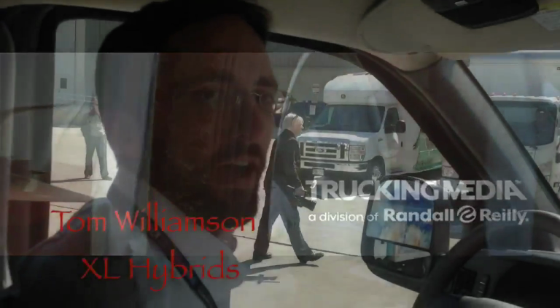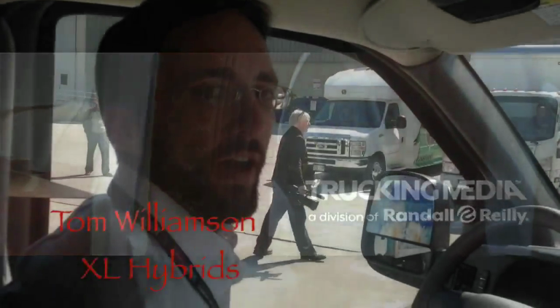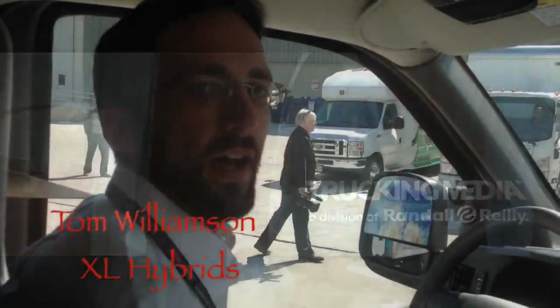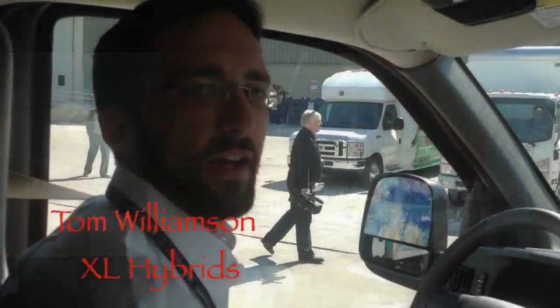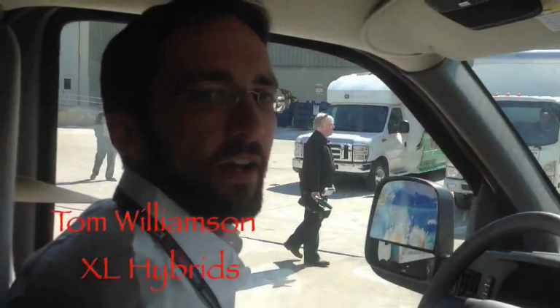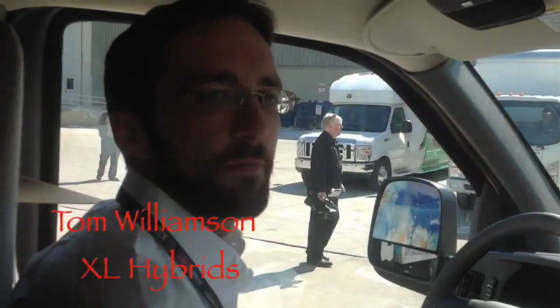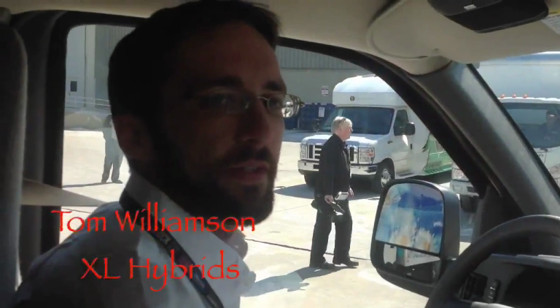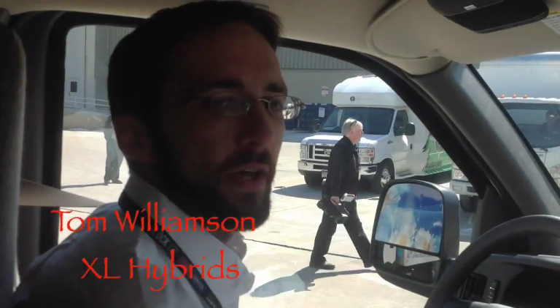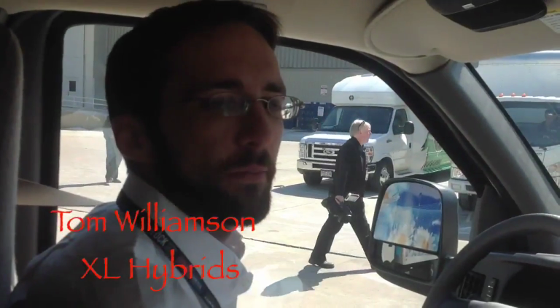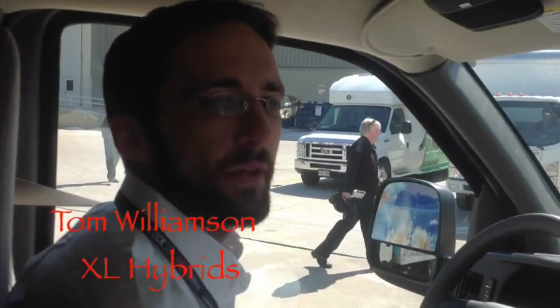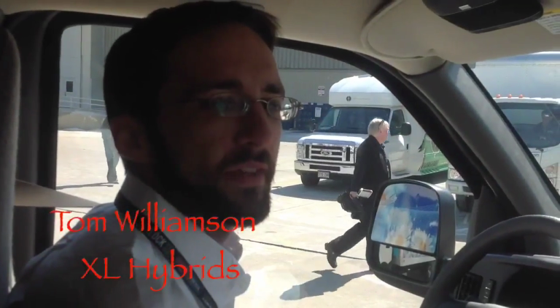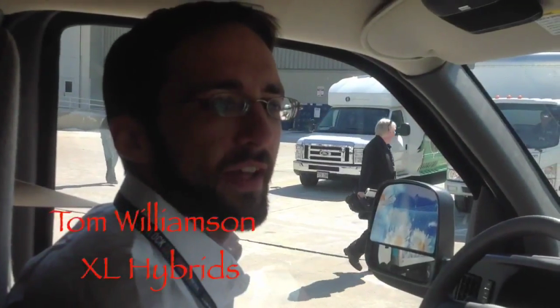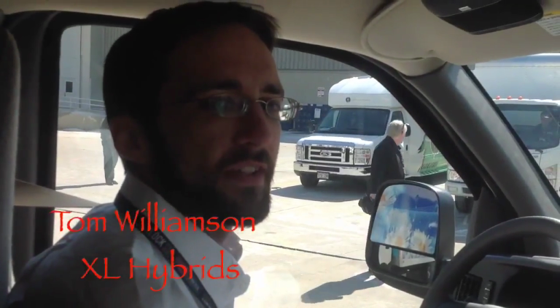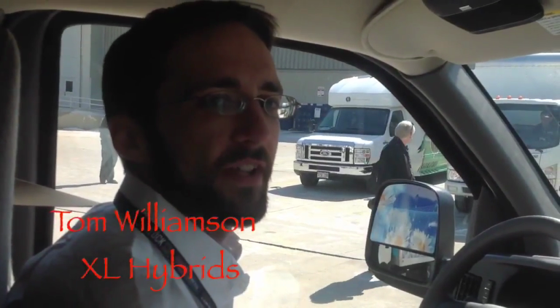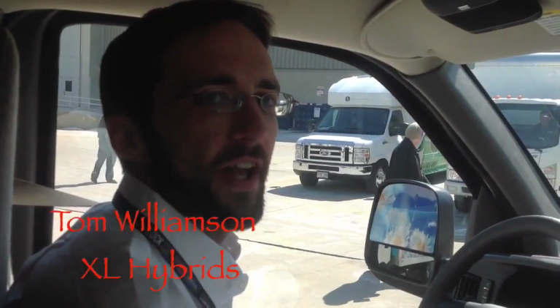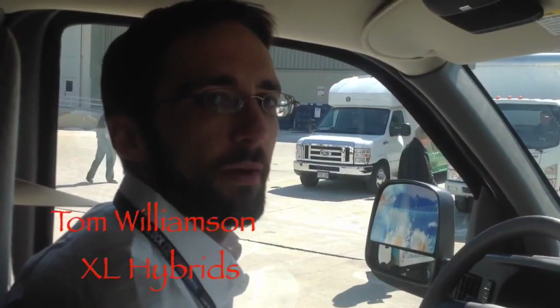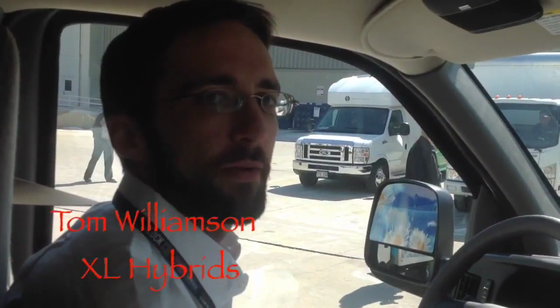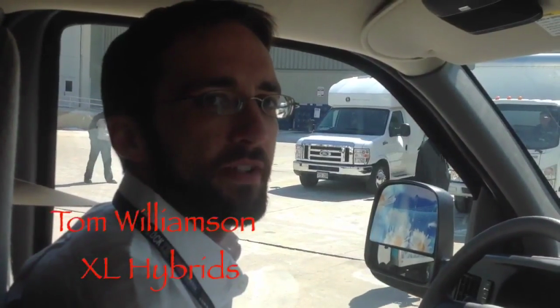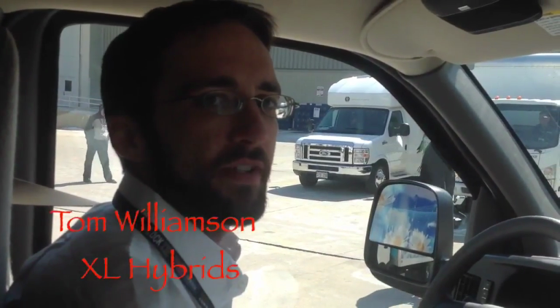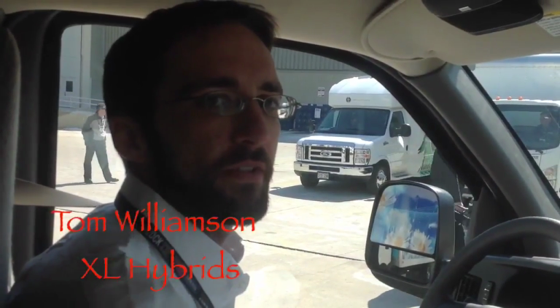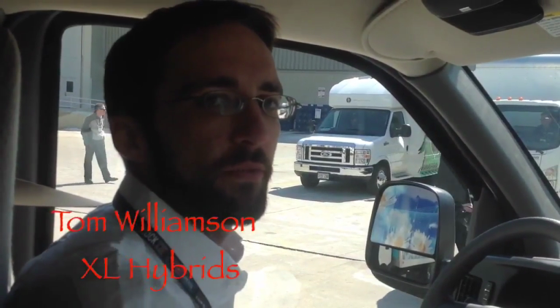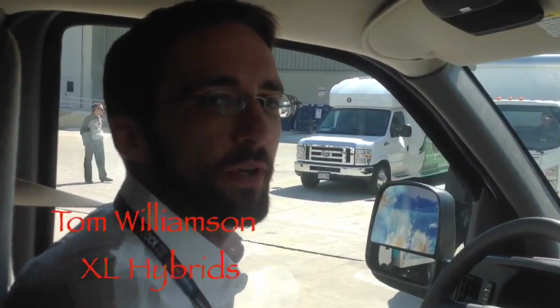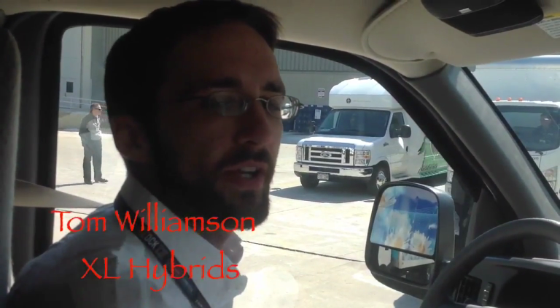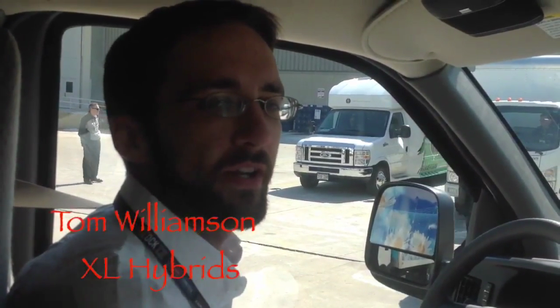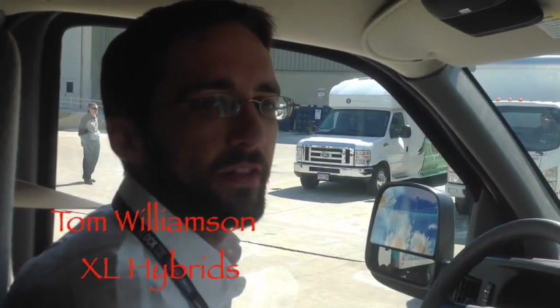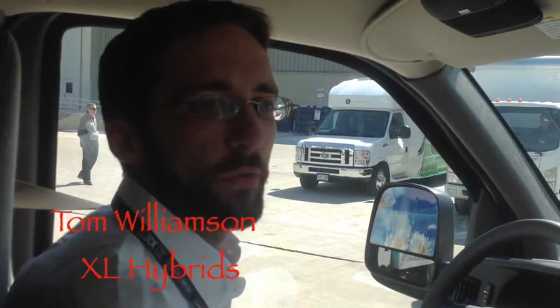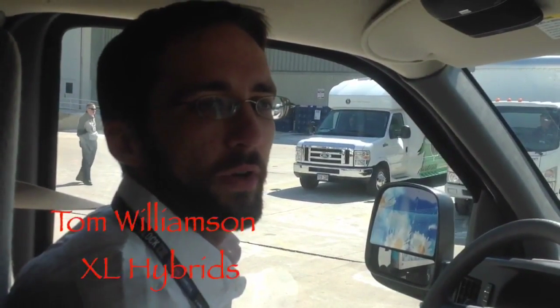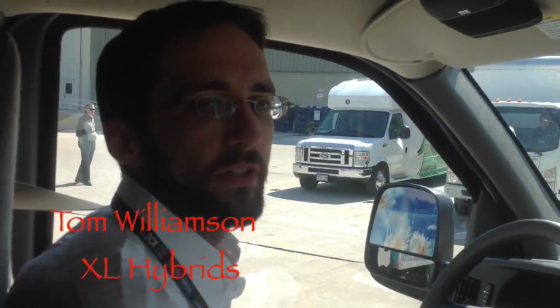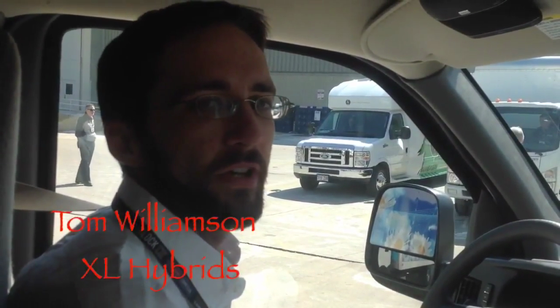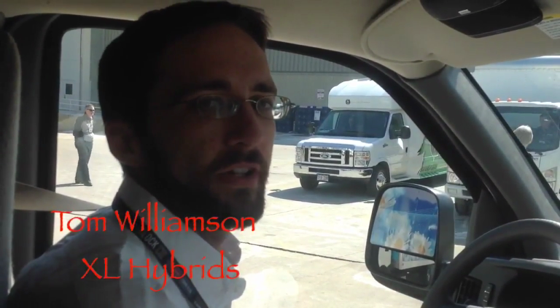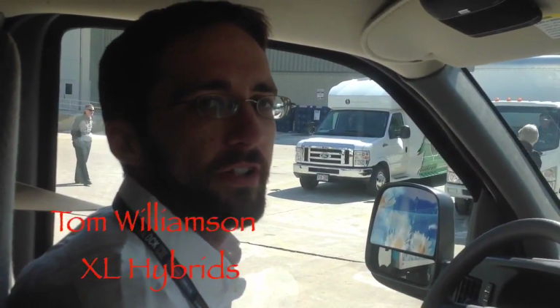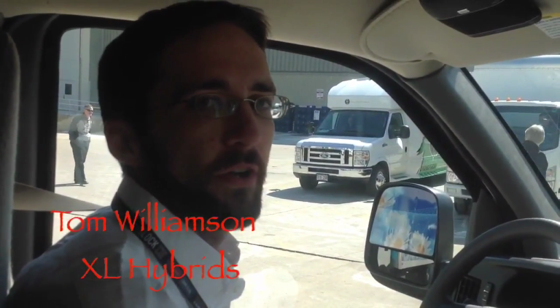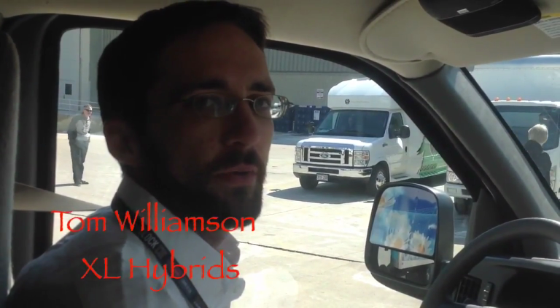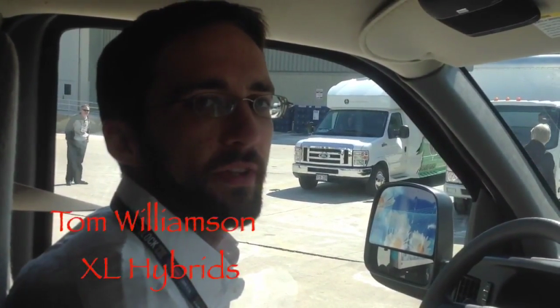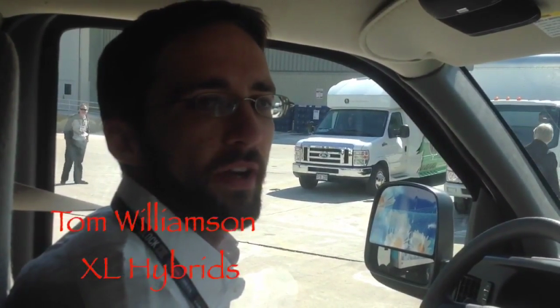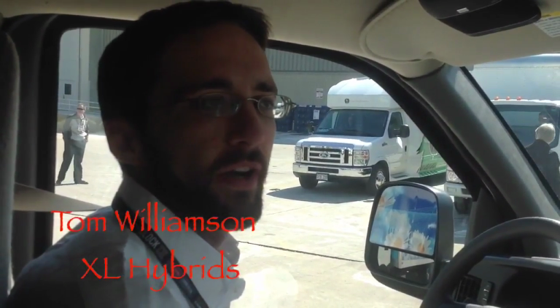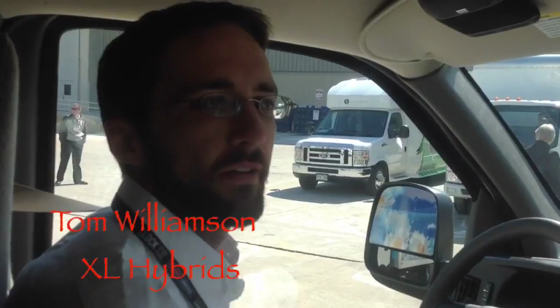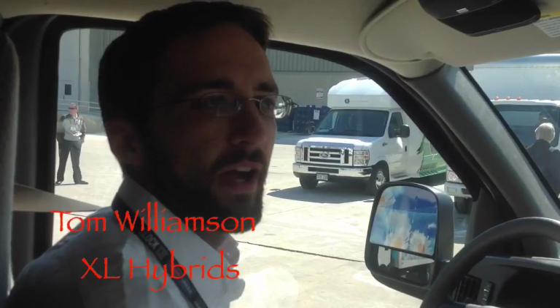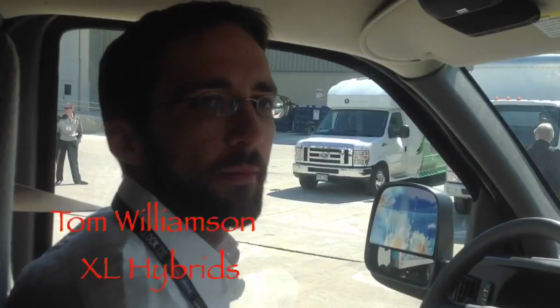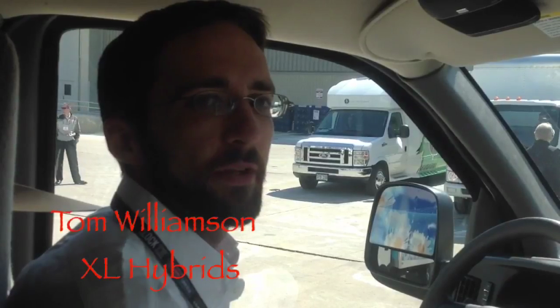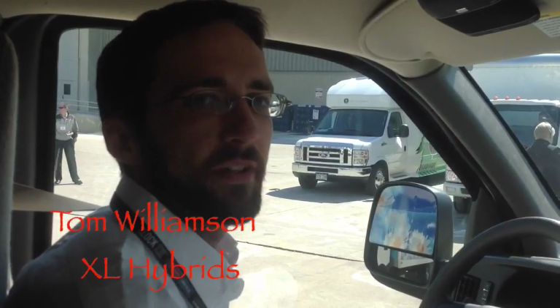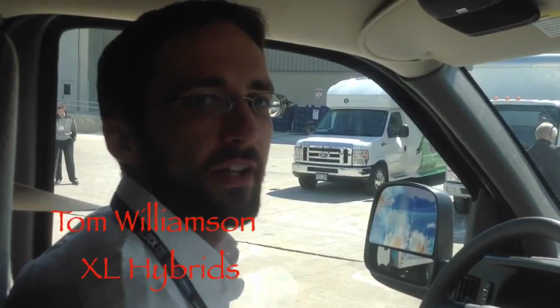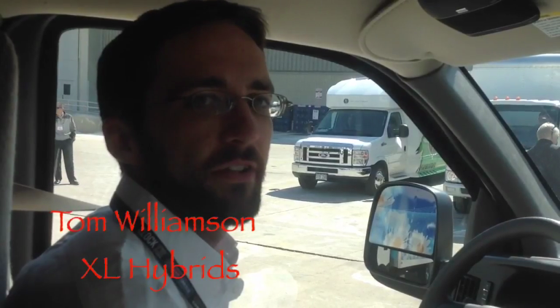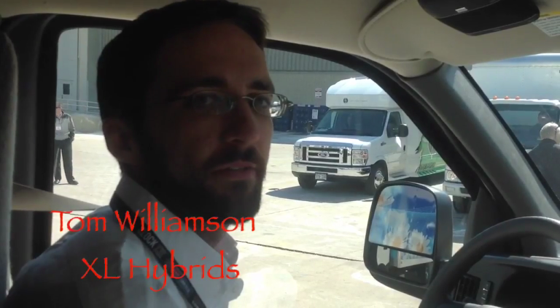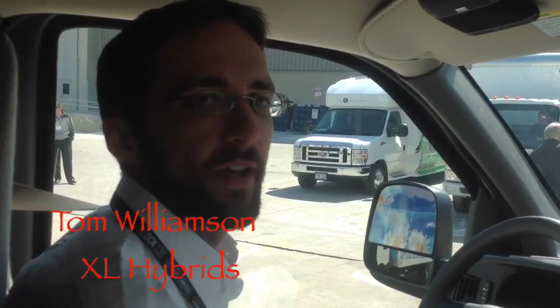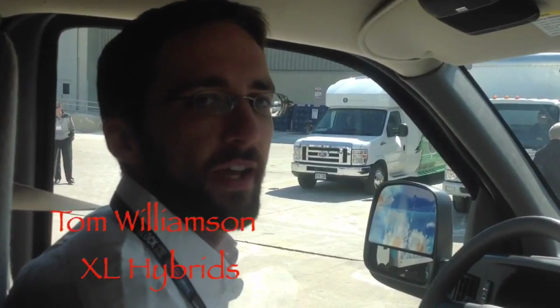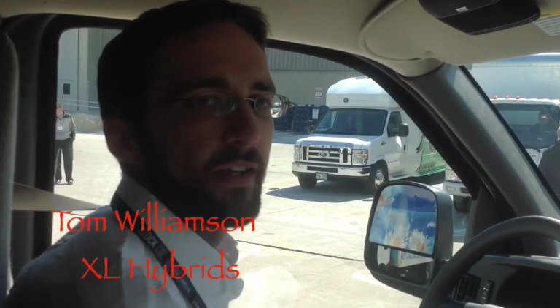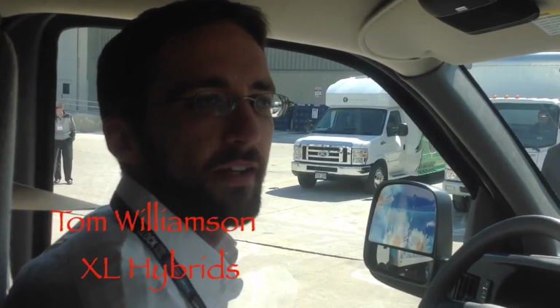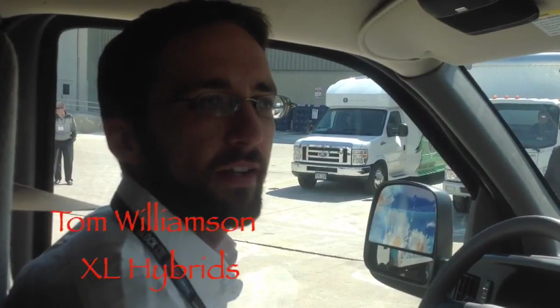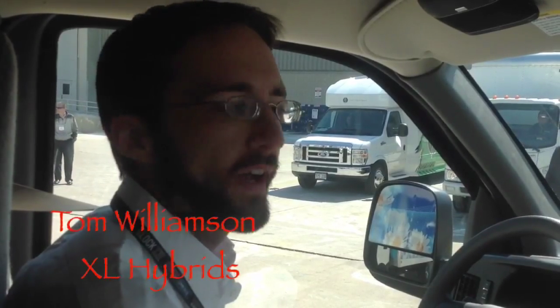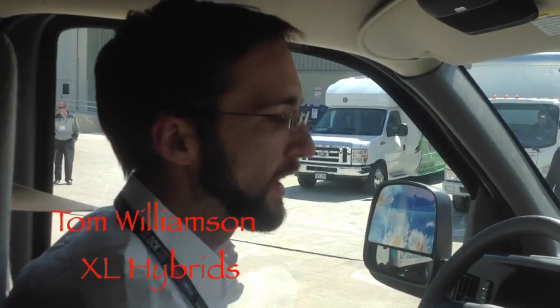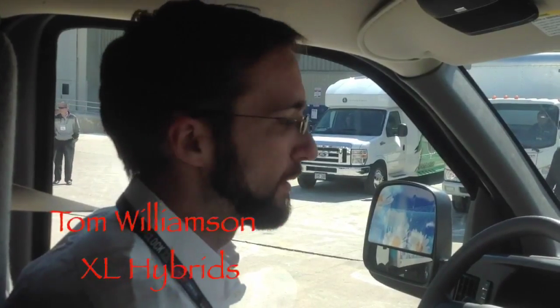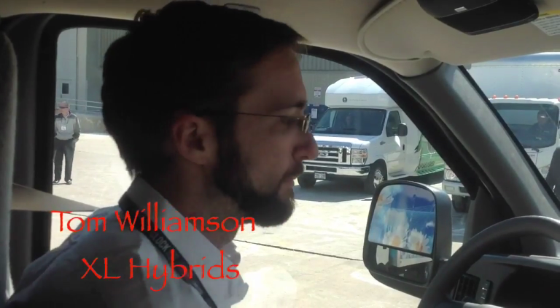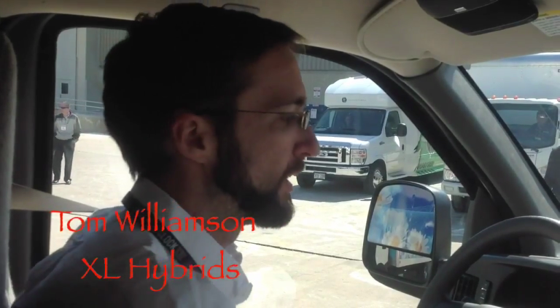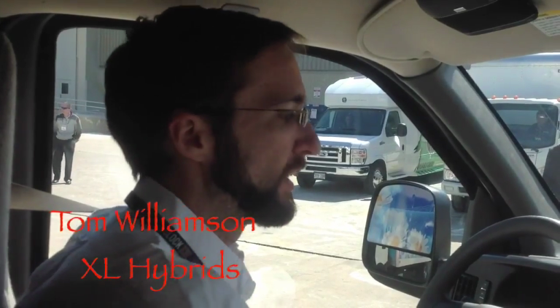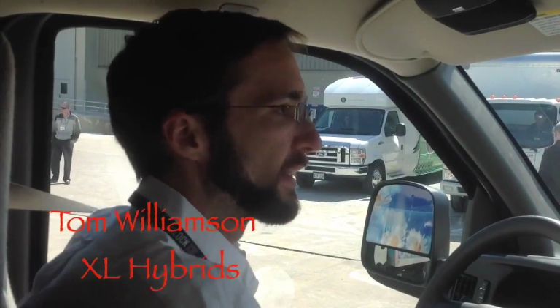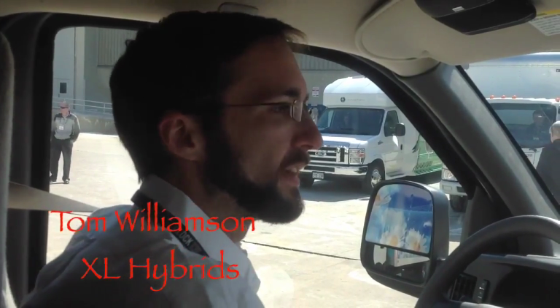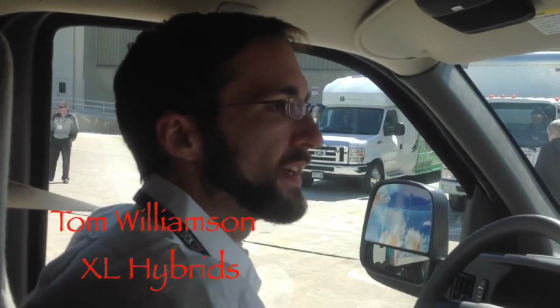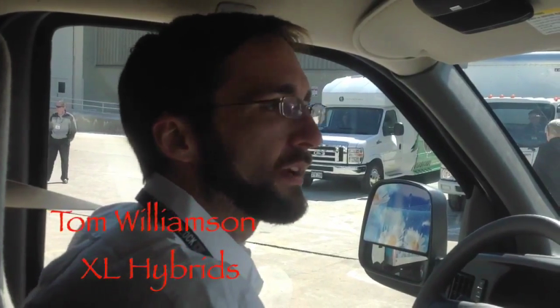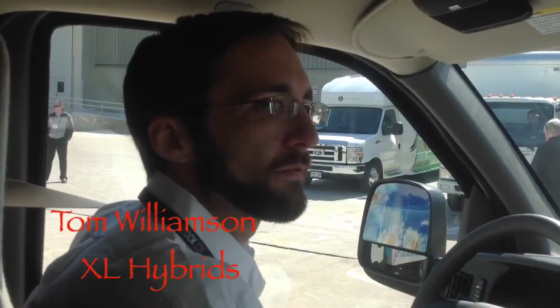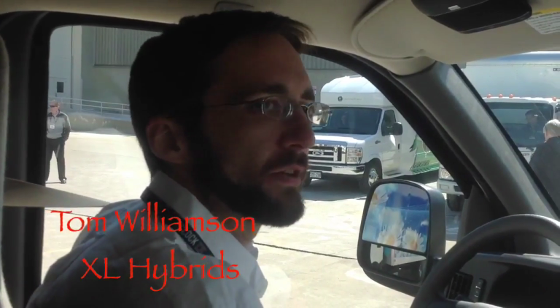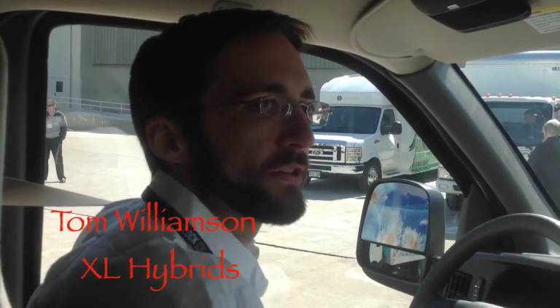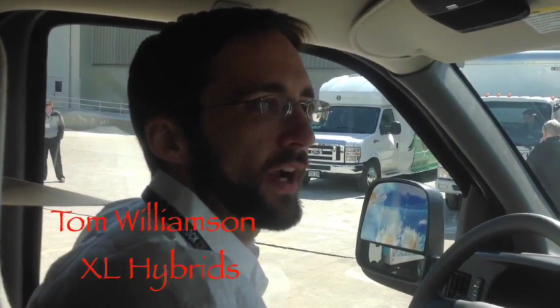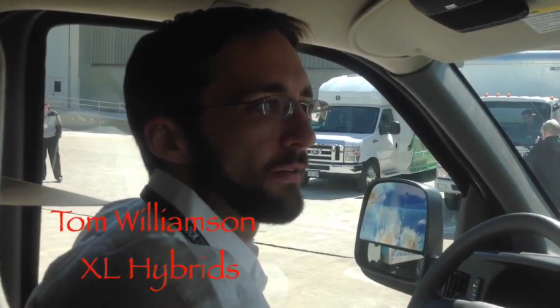Hi, I'm Tom with XL Hybrids and we're here at the Work Truck Show with our hybrid electric van. I'm going to take it for a drive.